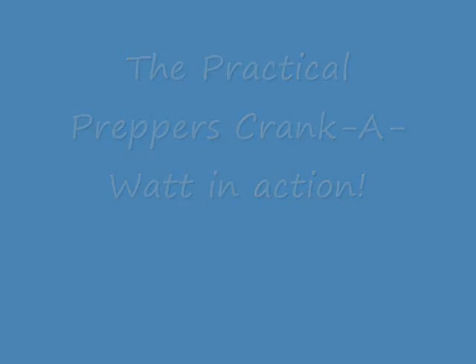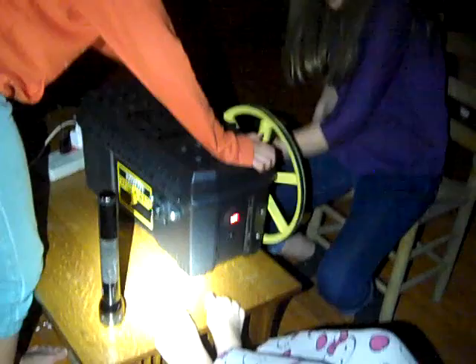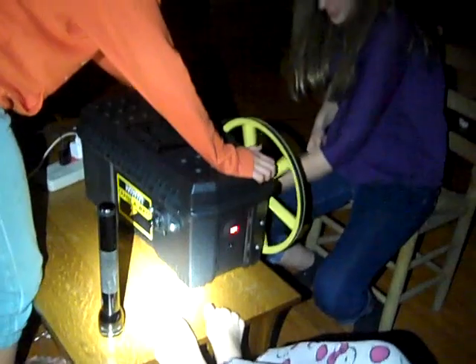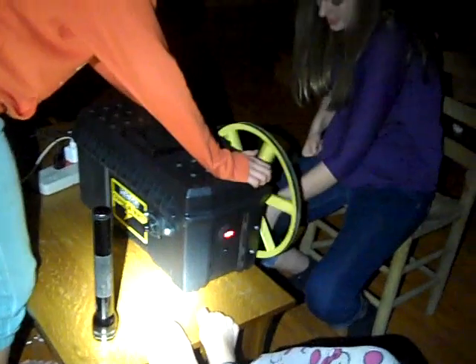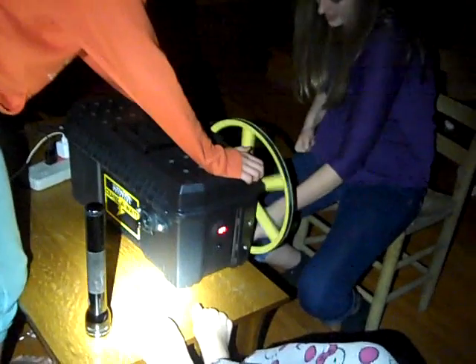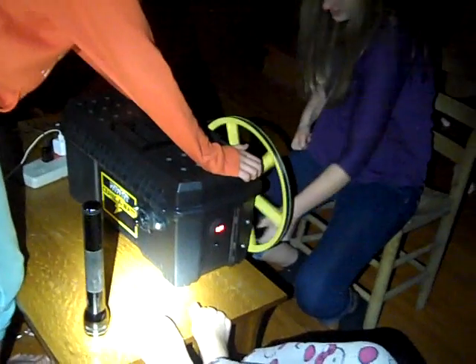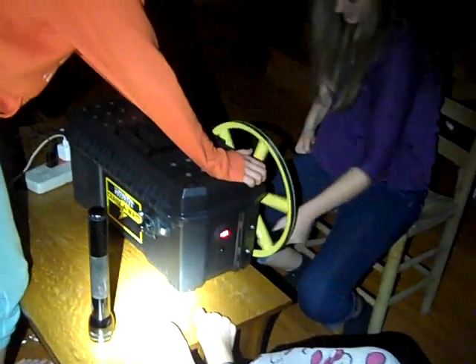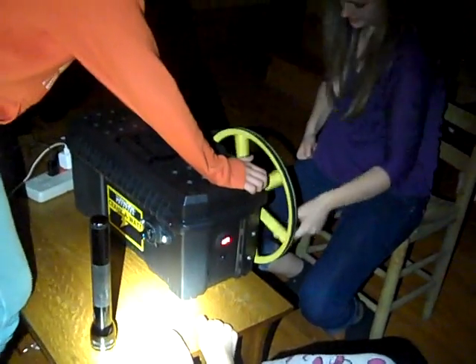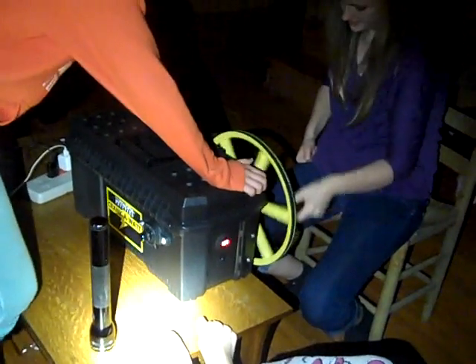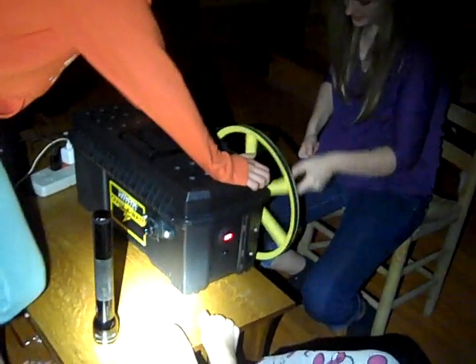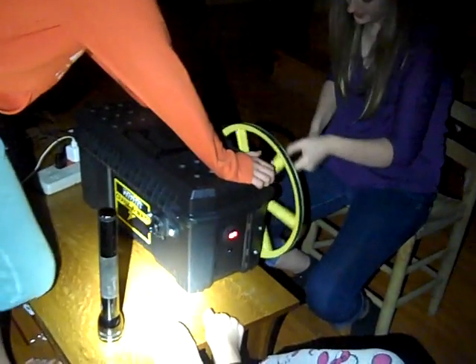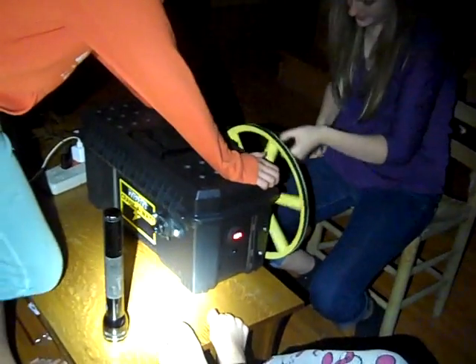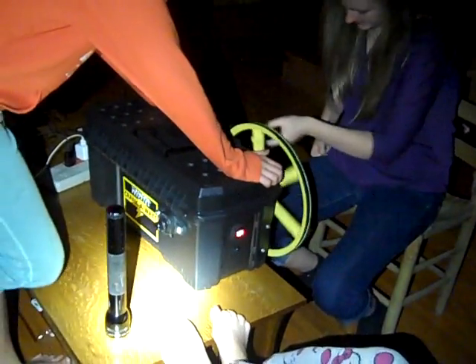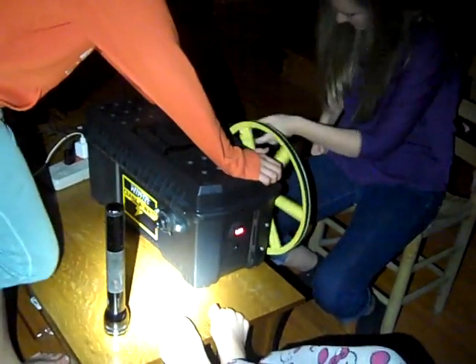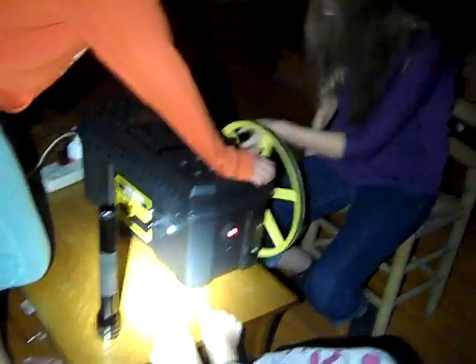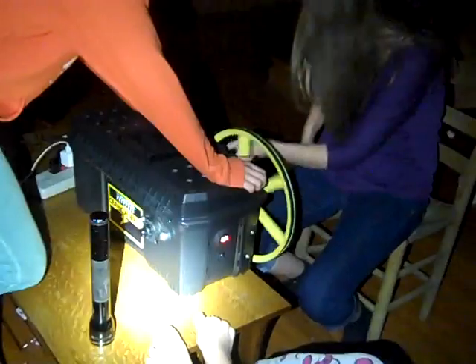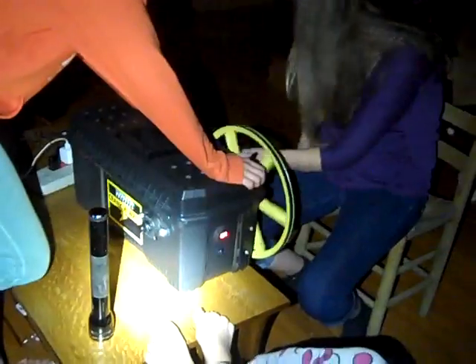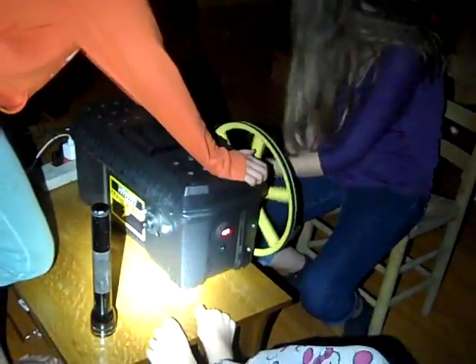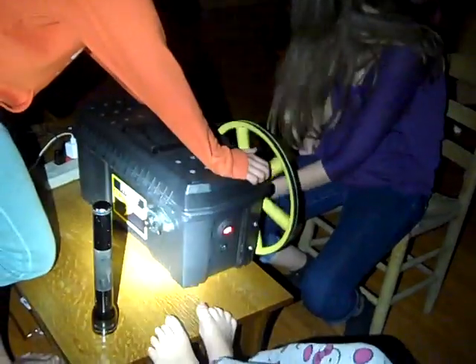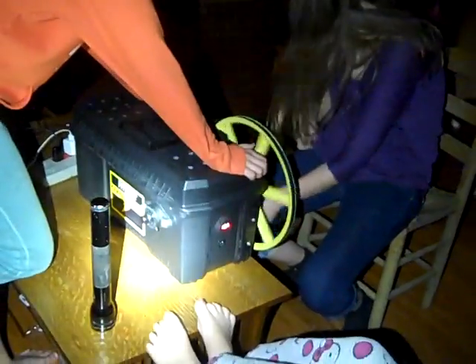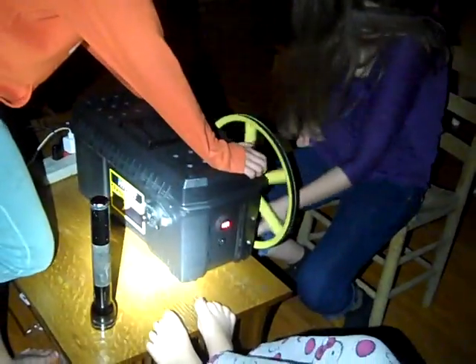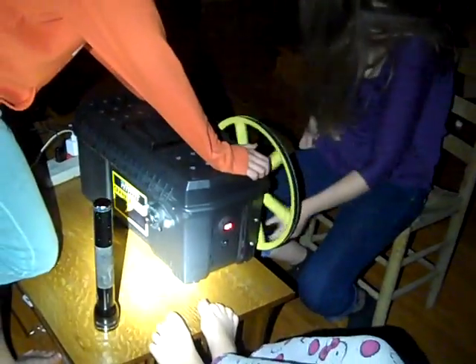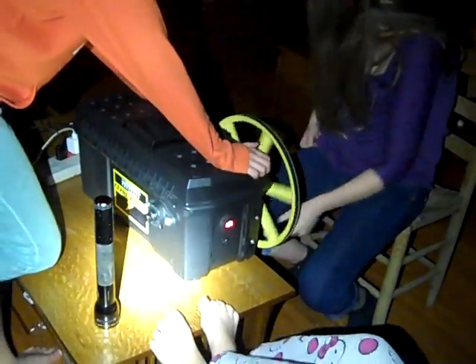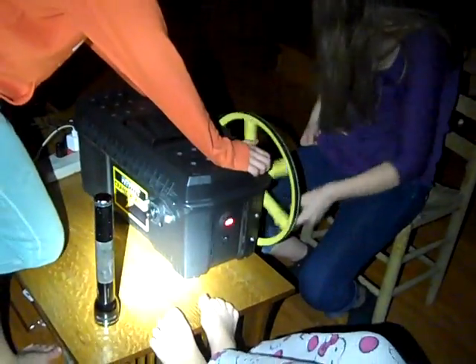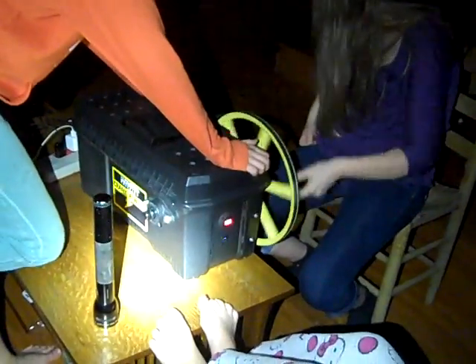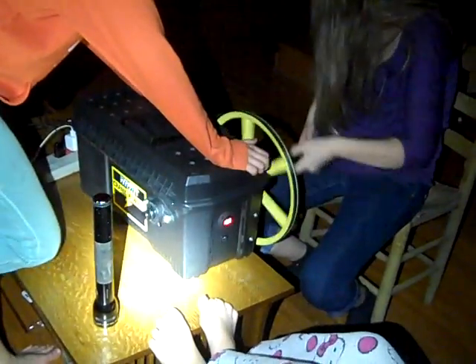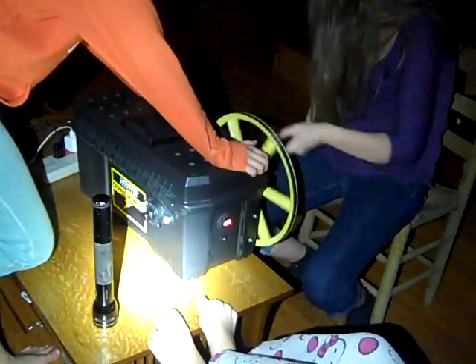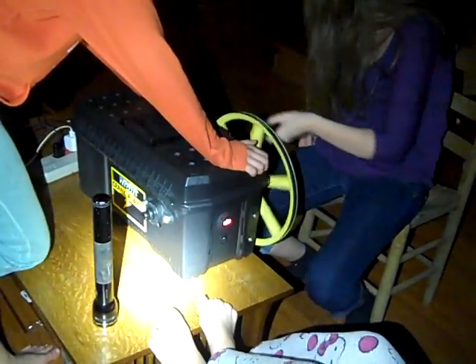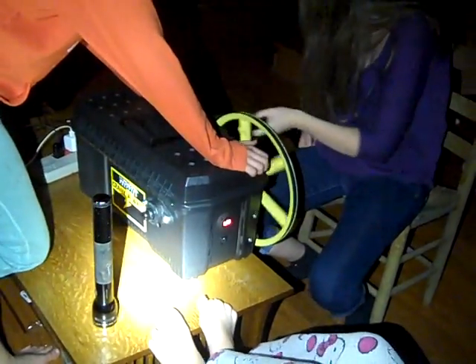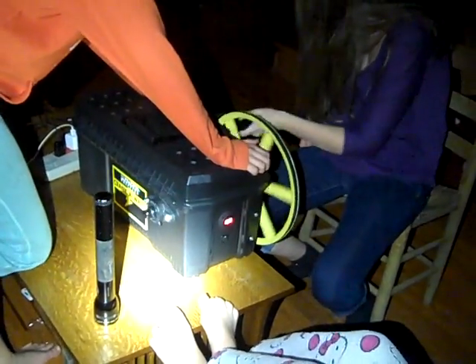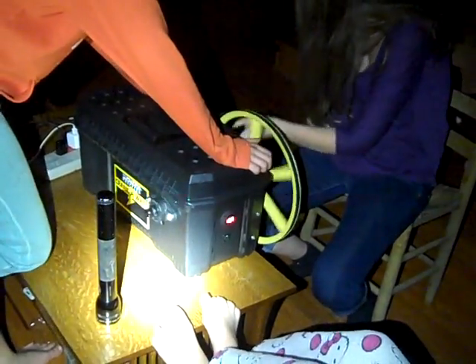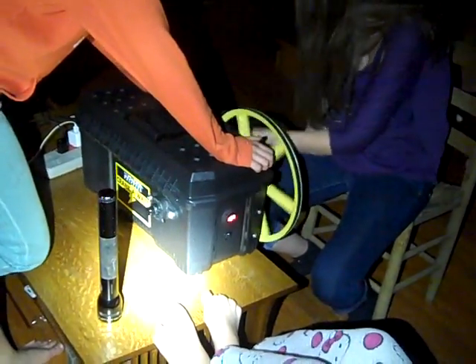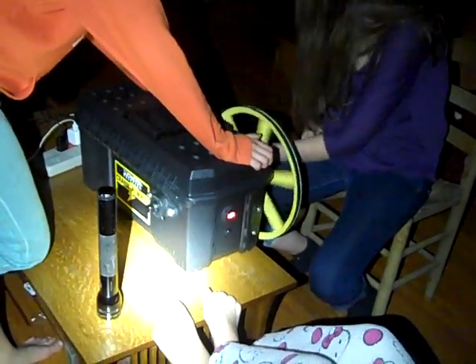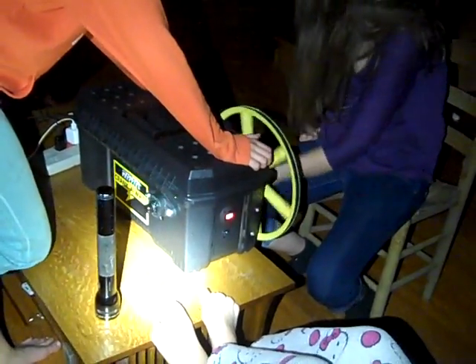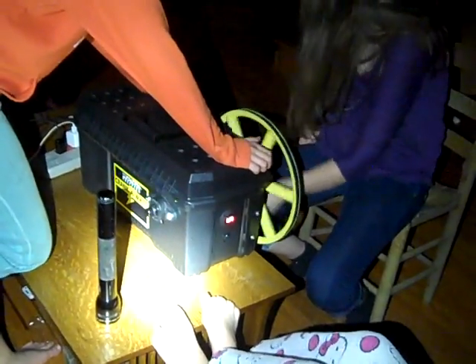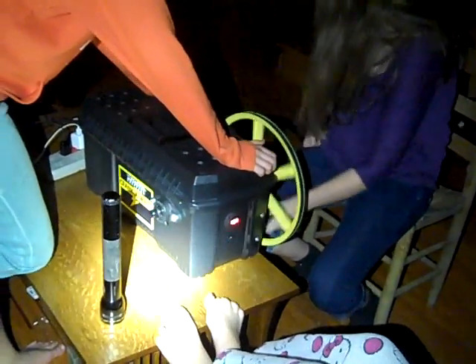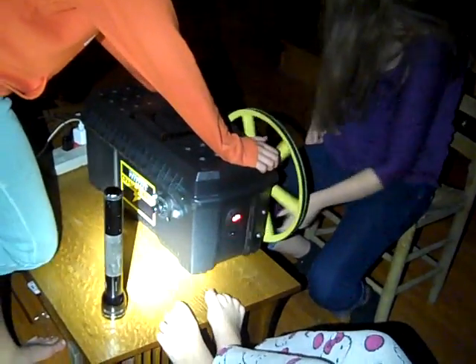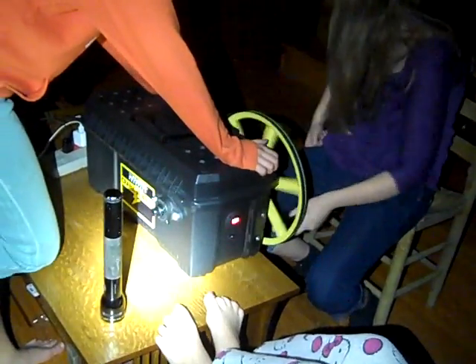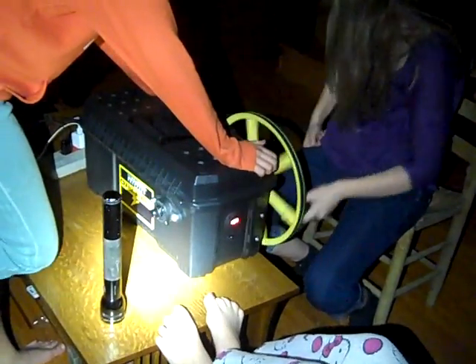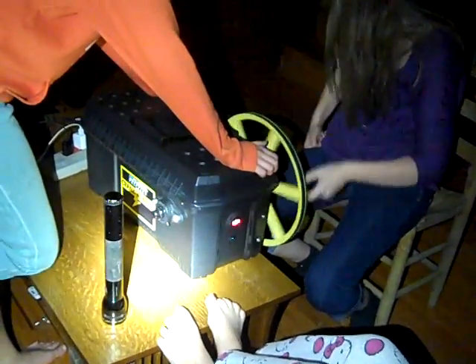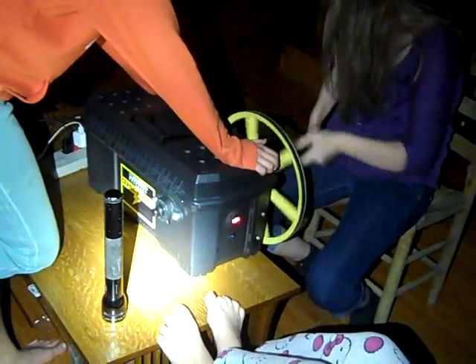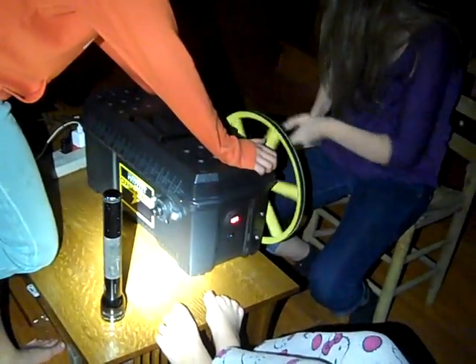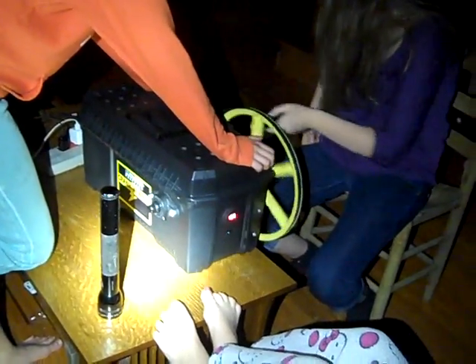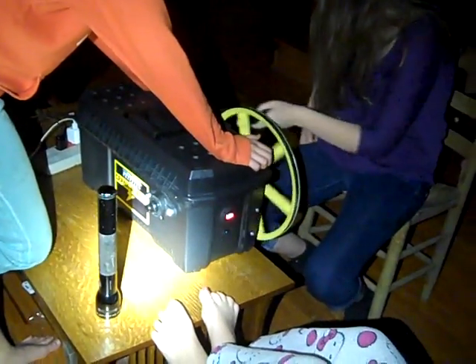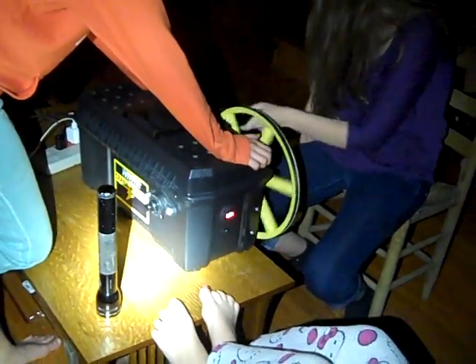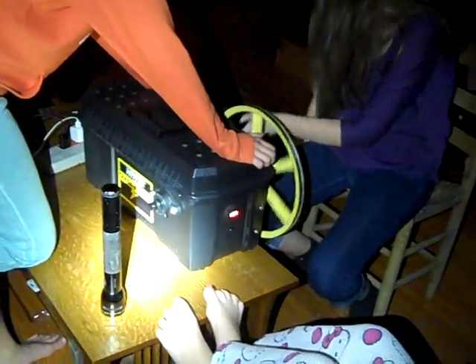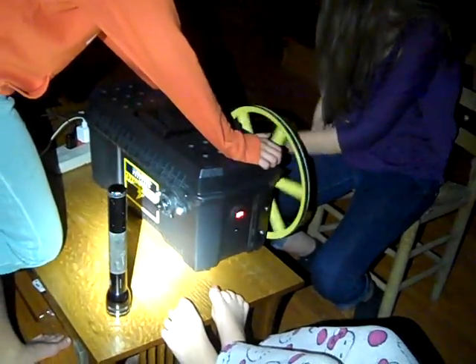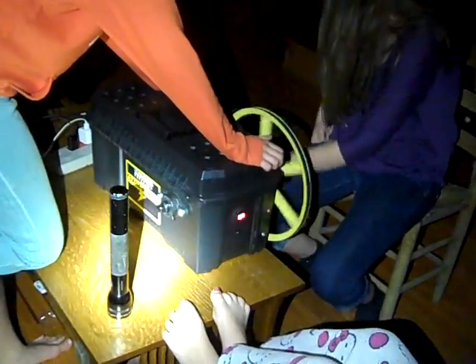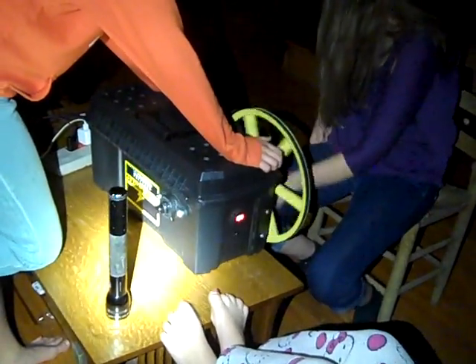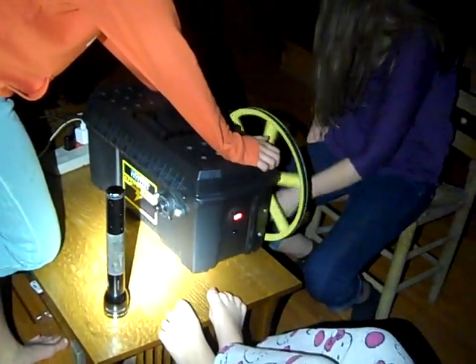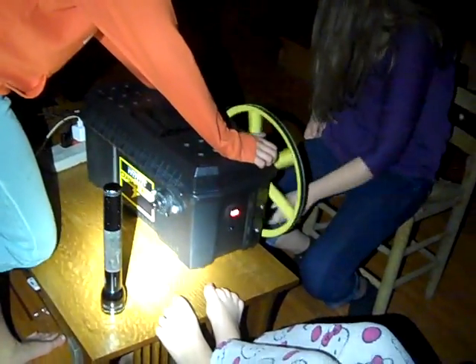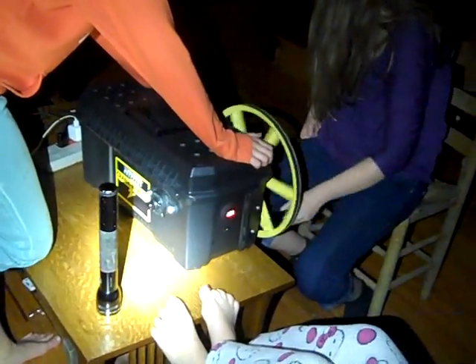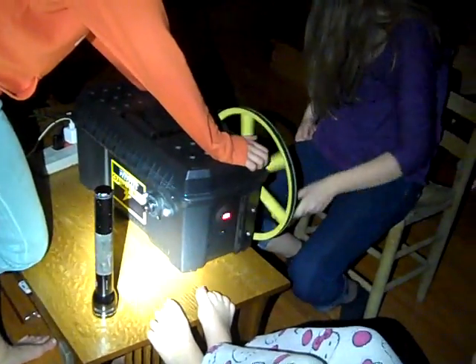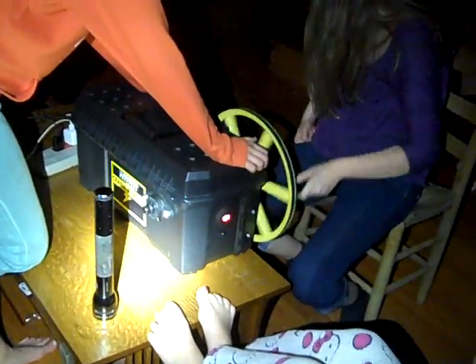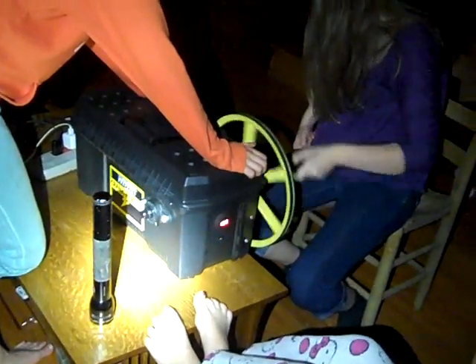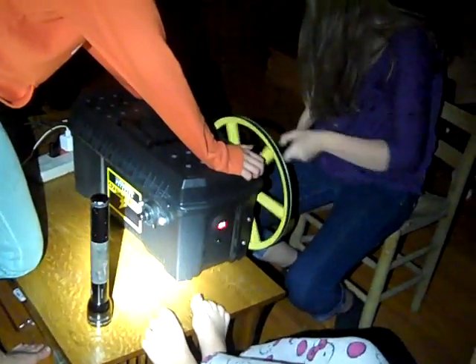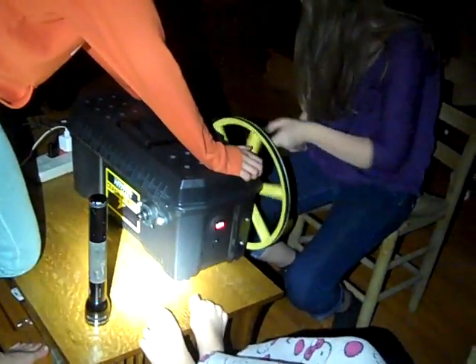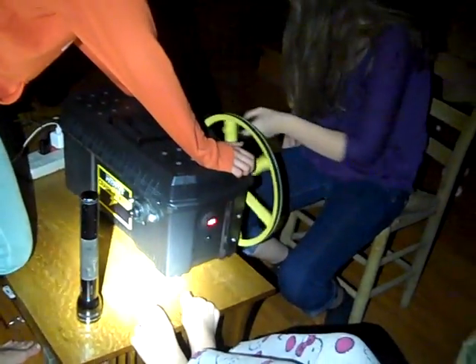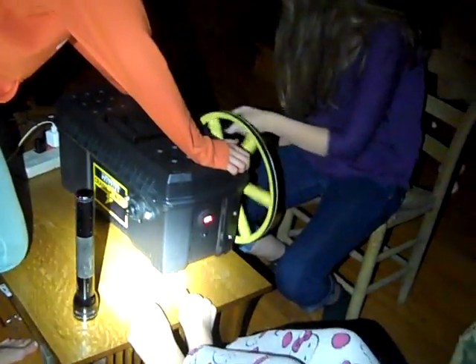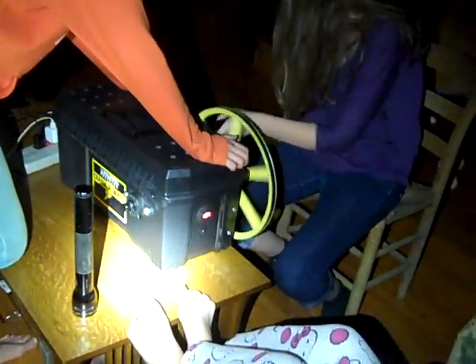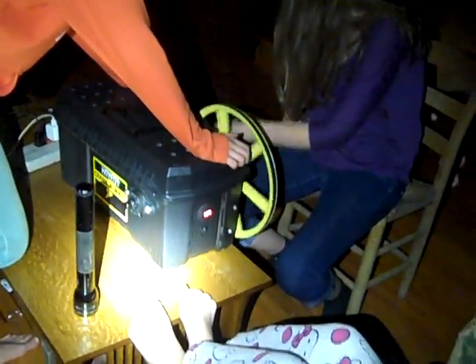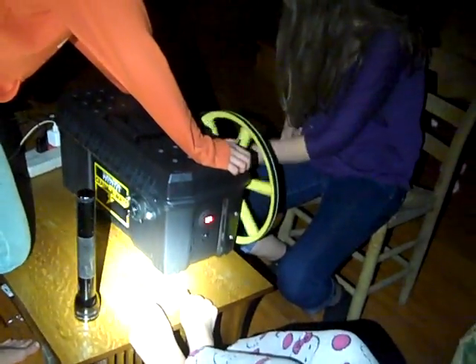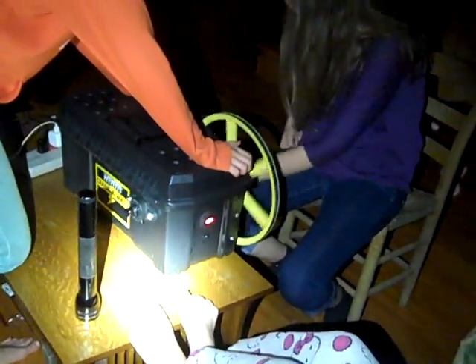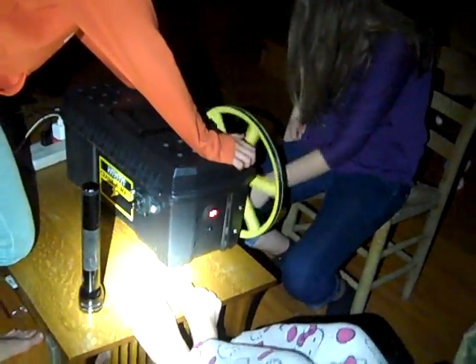The Practical Prepper's Crank-A-Watt is being put to use as the power has gone out. It's been very windy and very rainy, so trees are coming down.